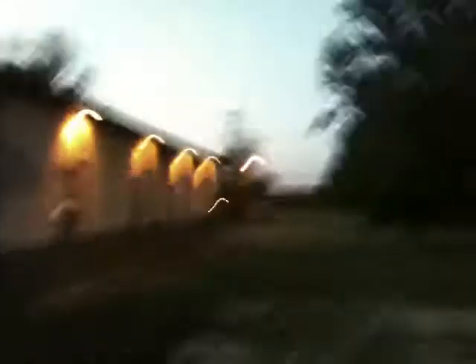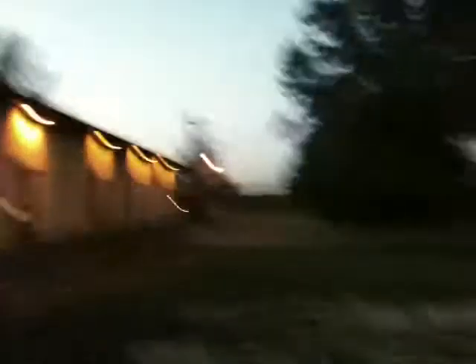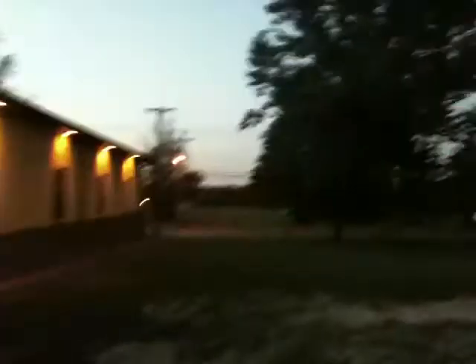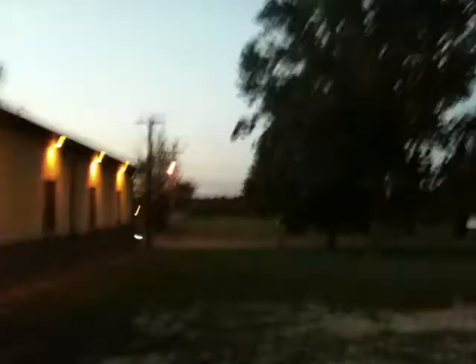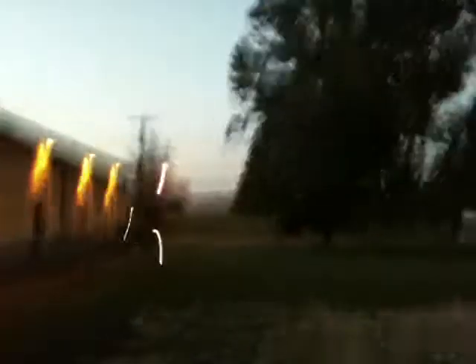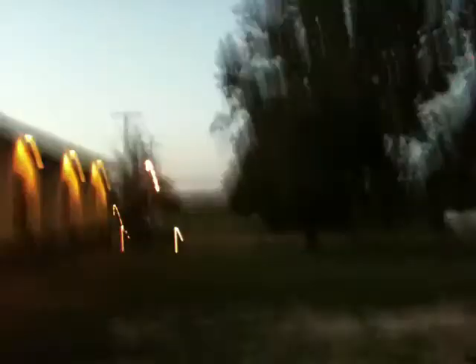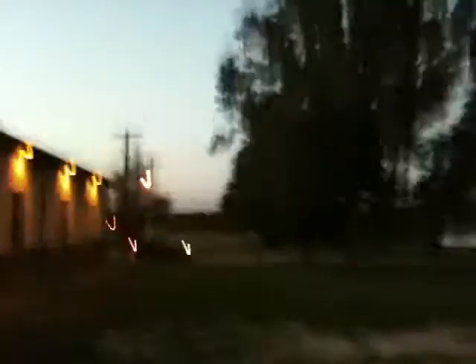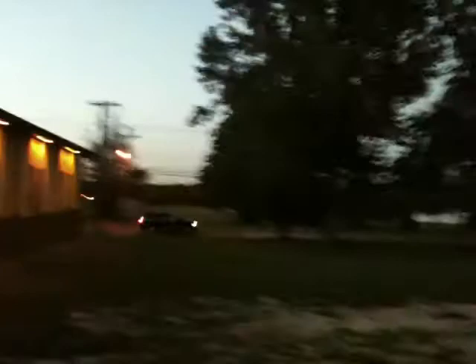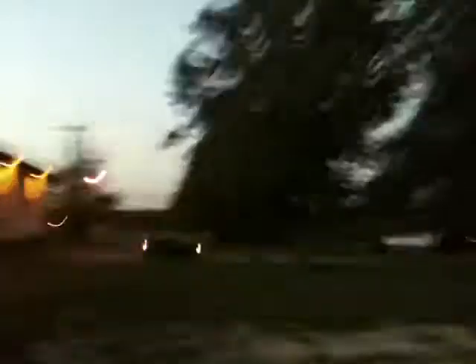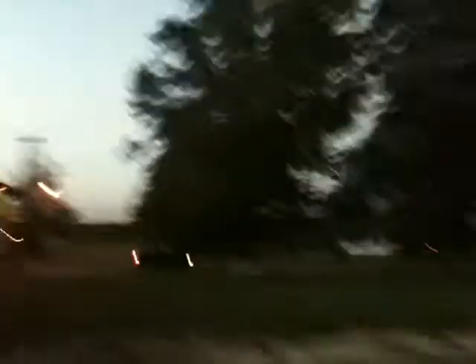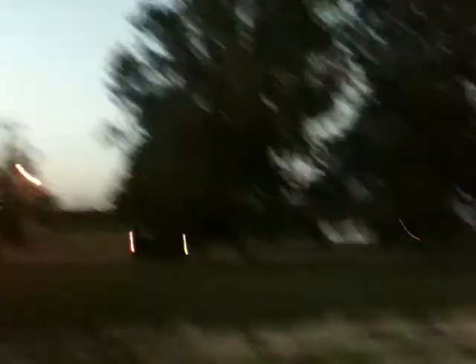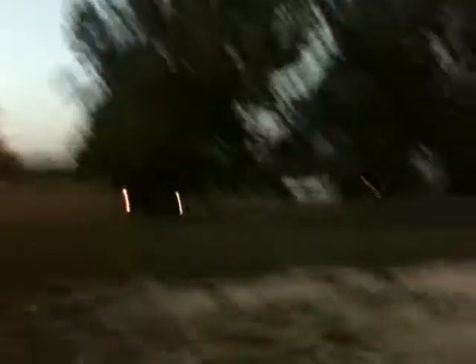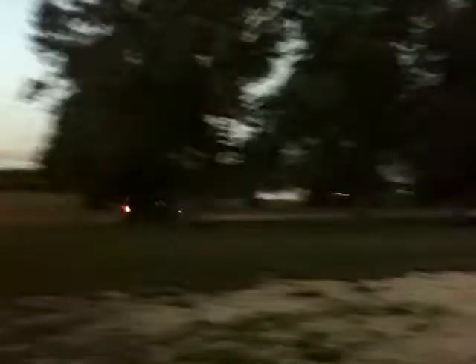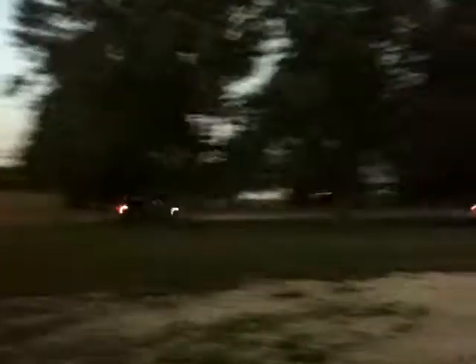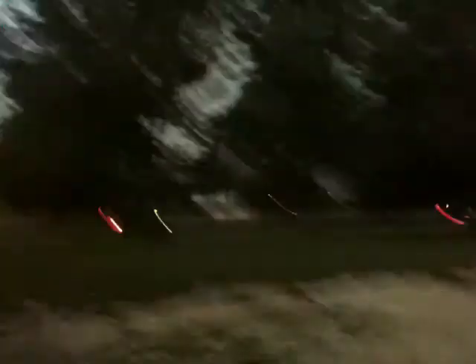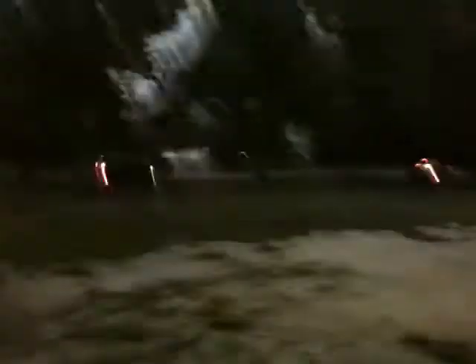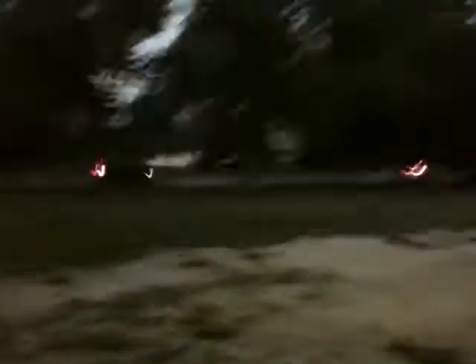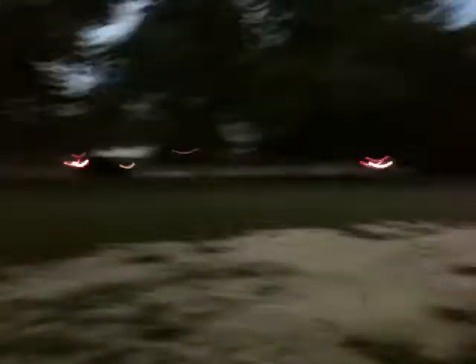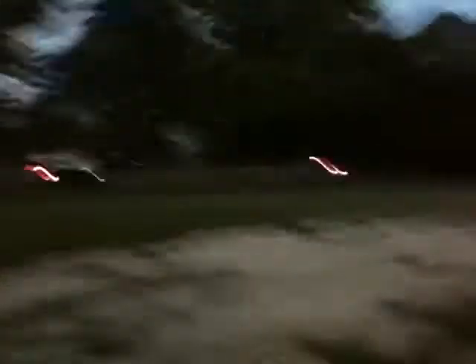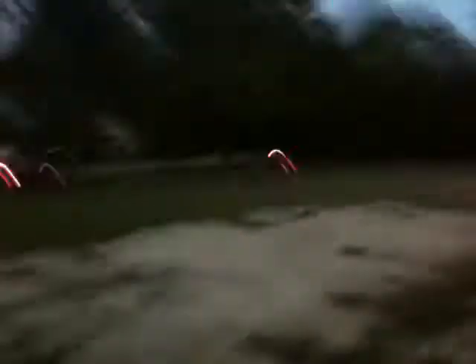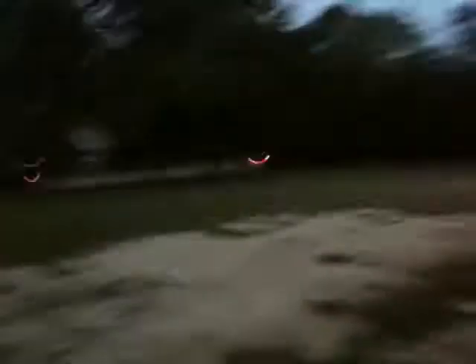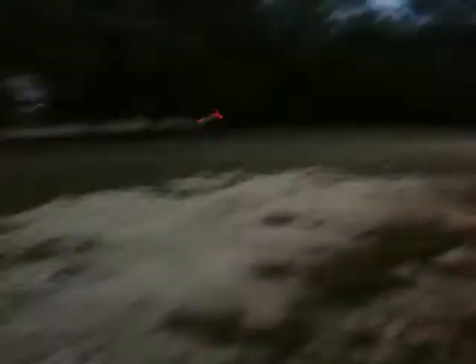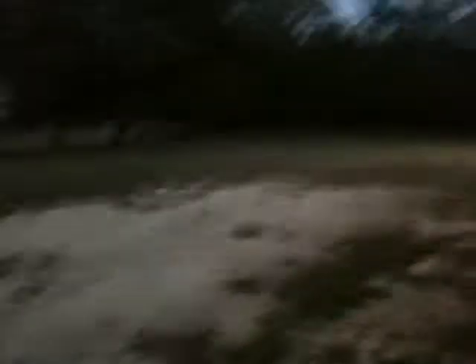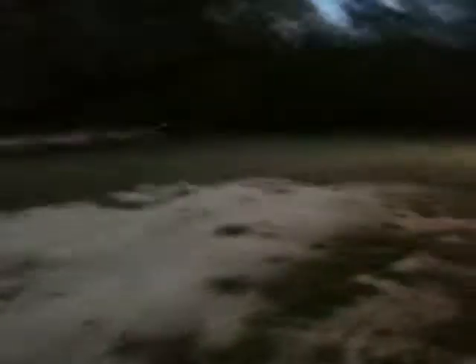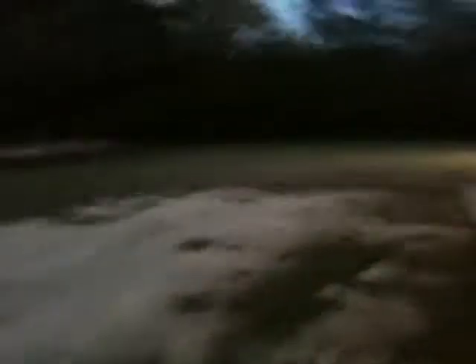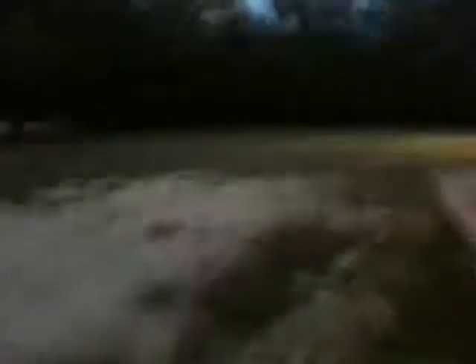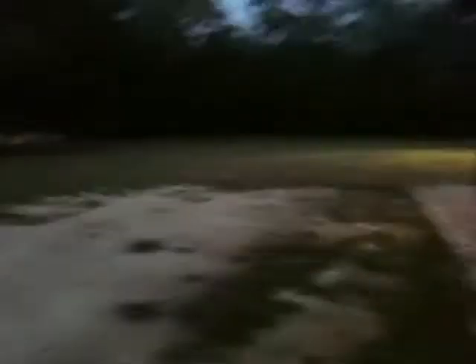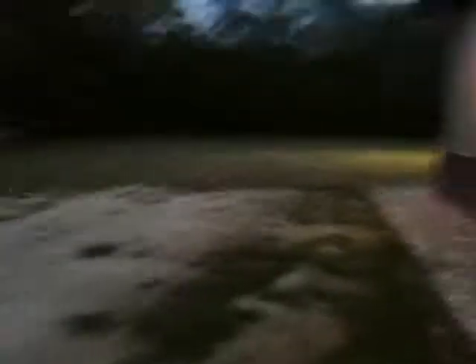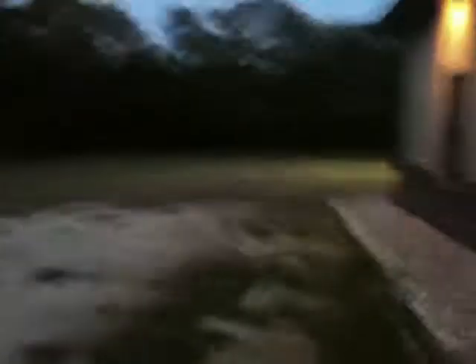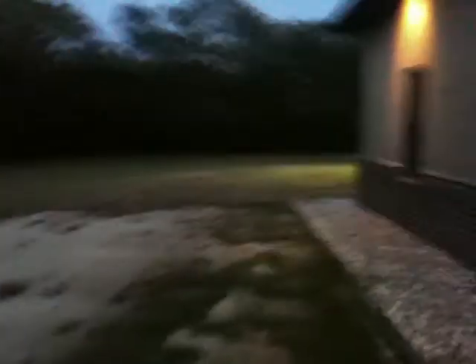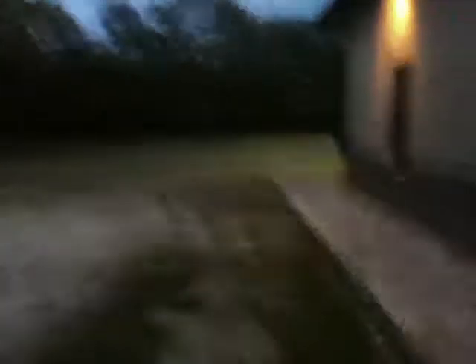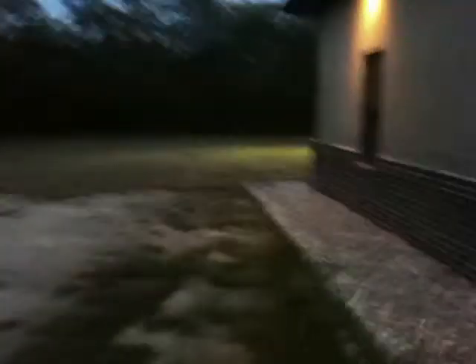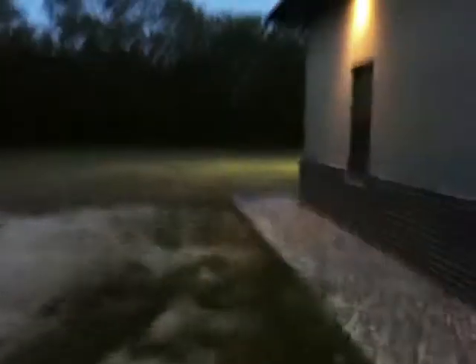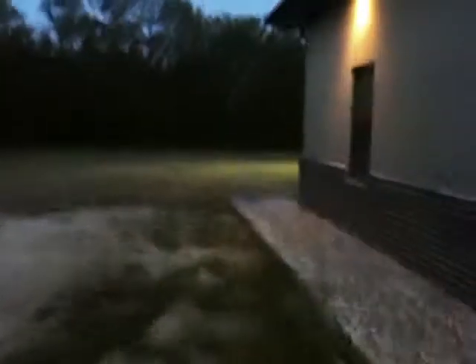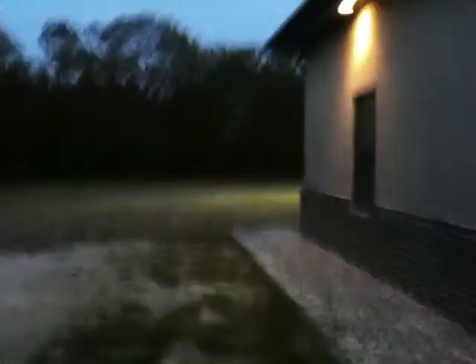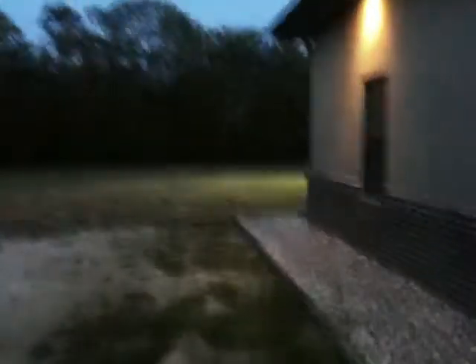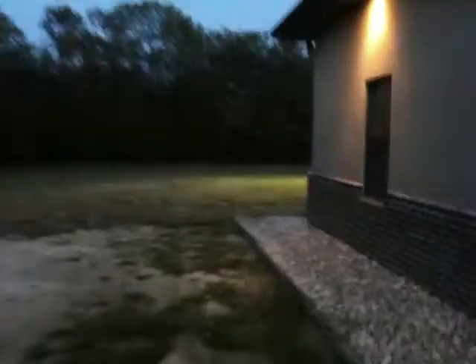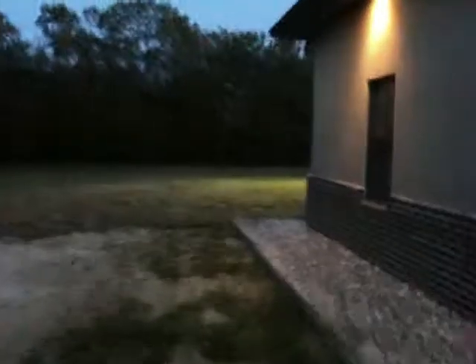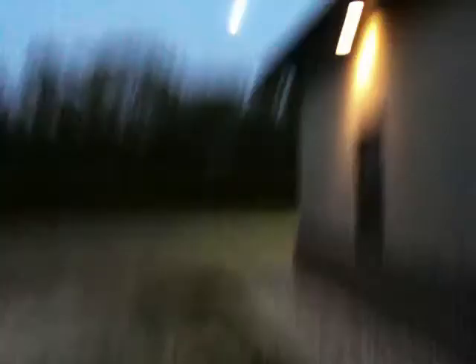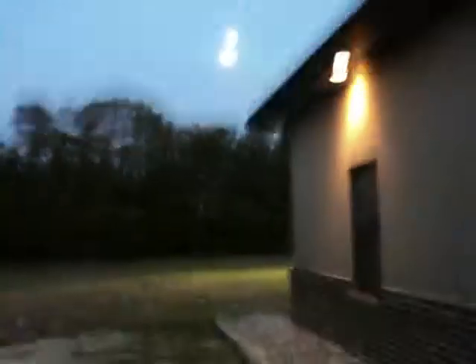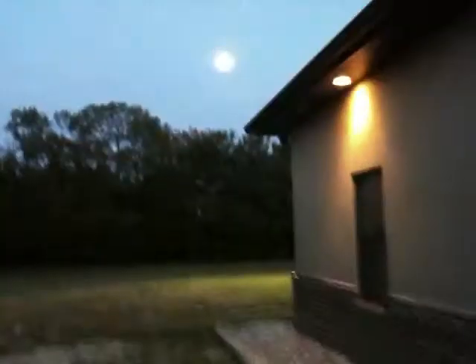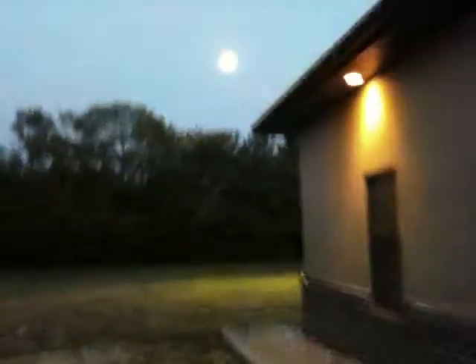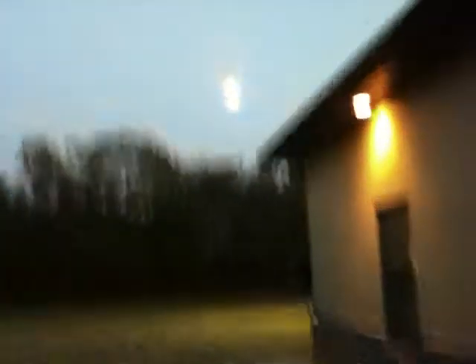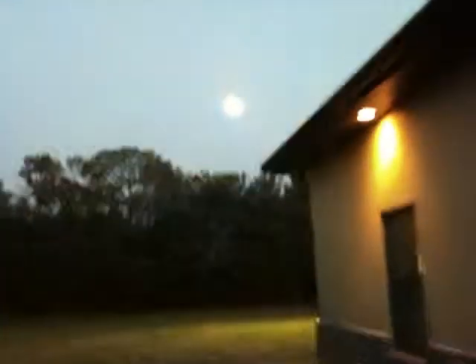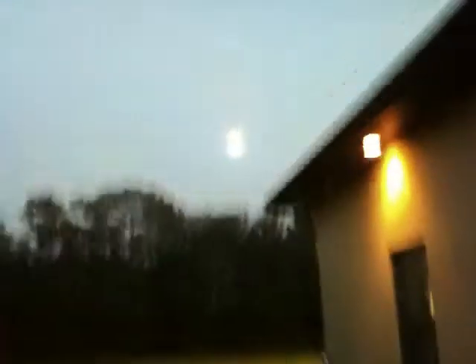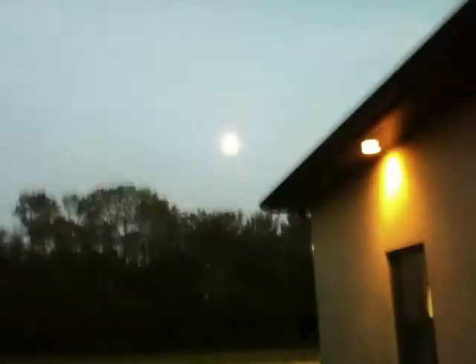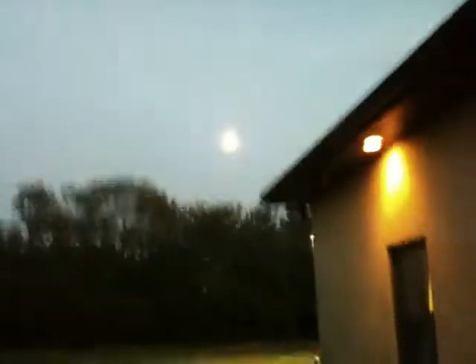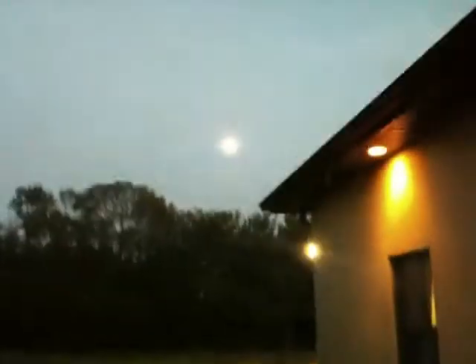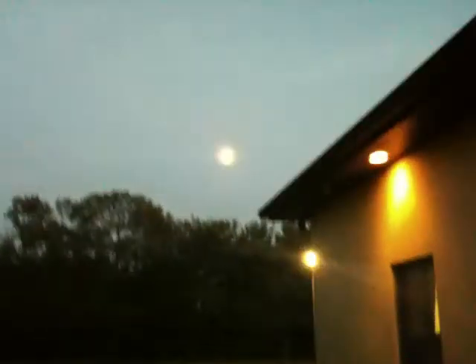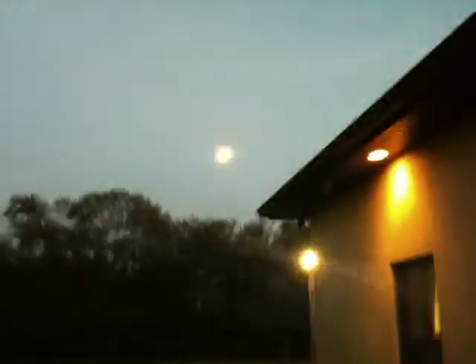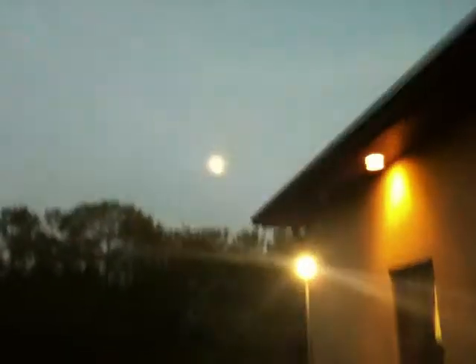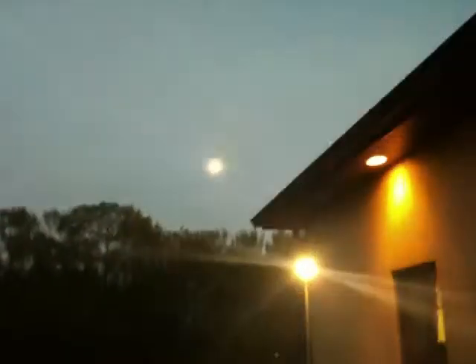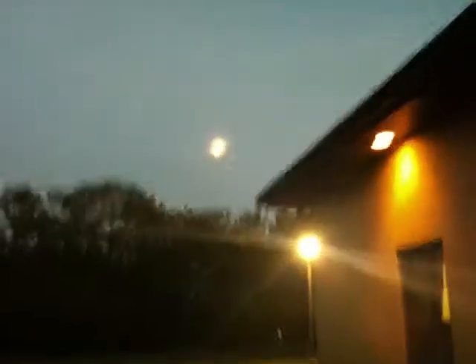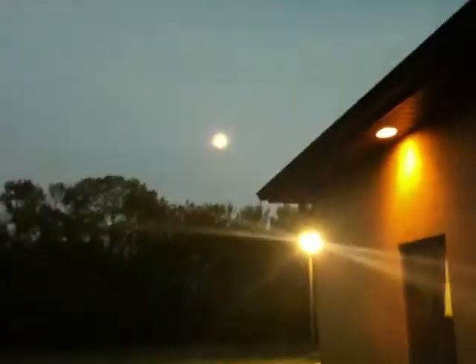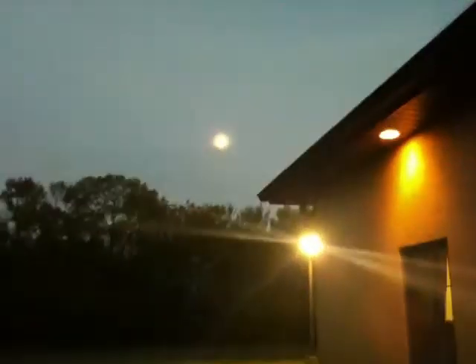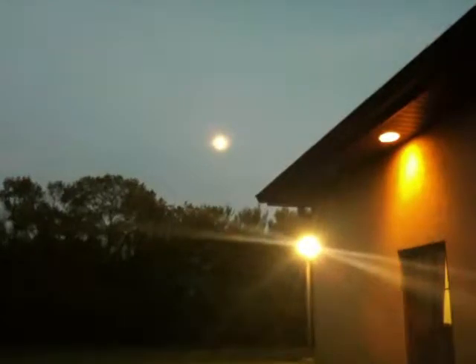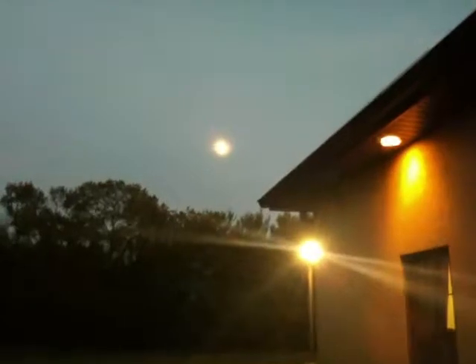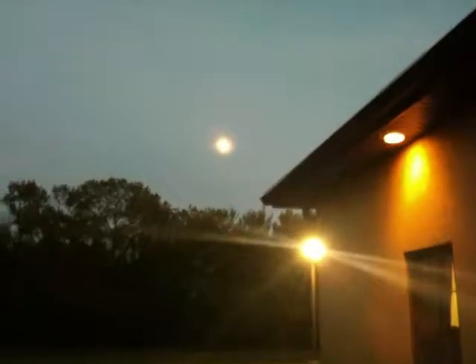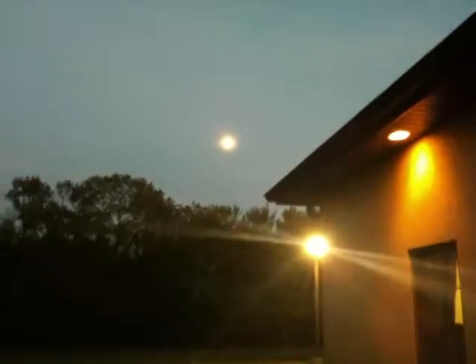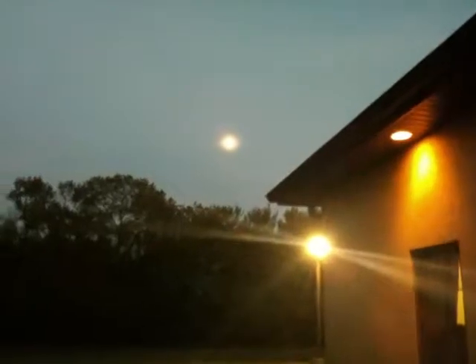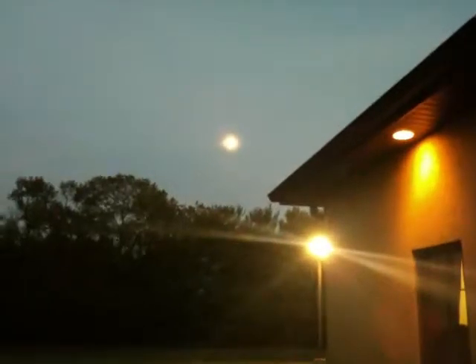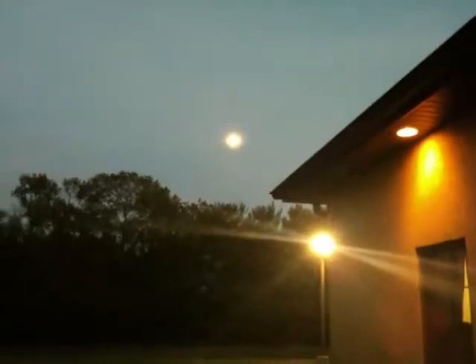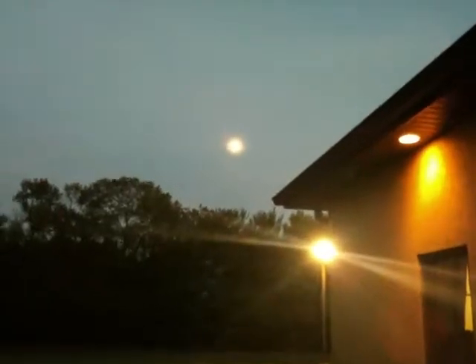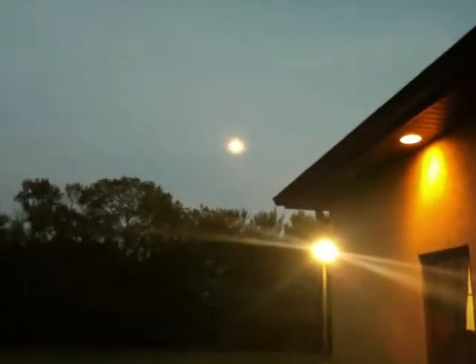Oh, beautiful night. Oh man, full moon — almost.